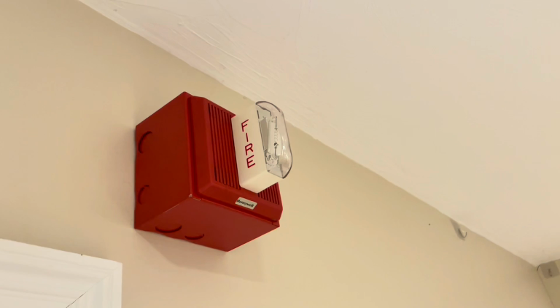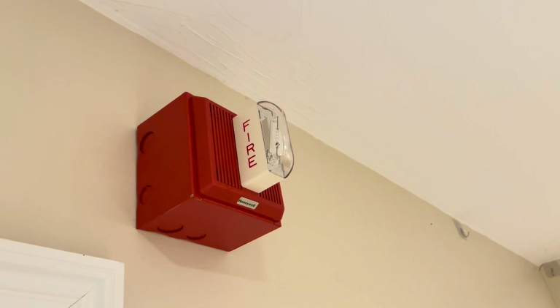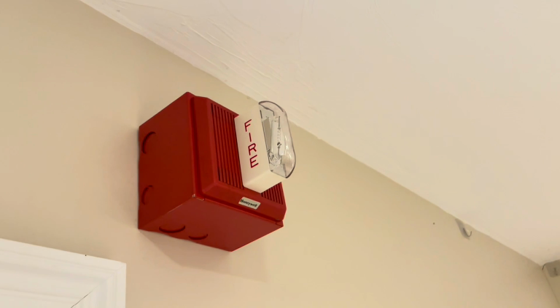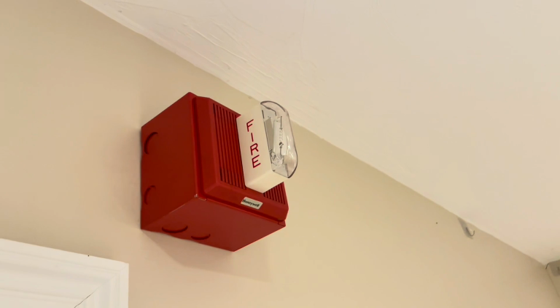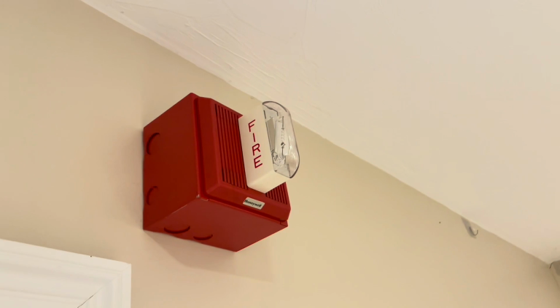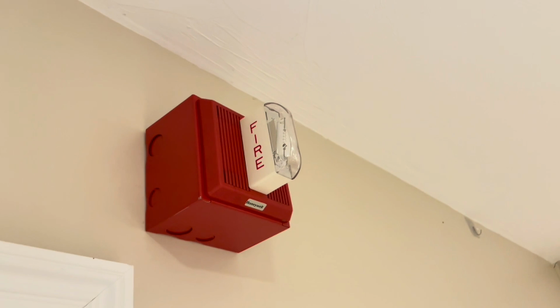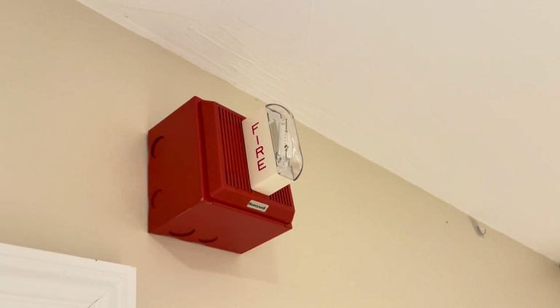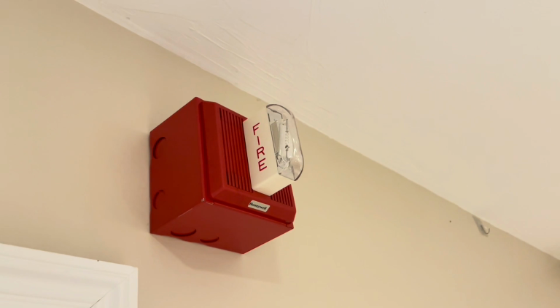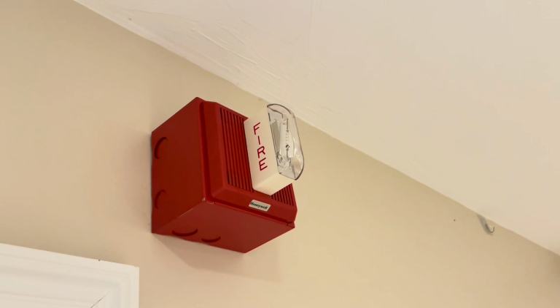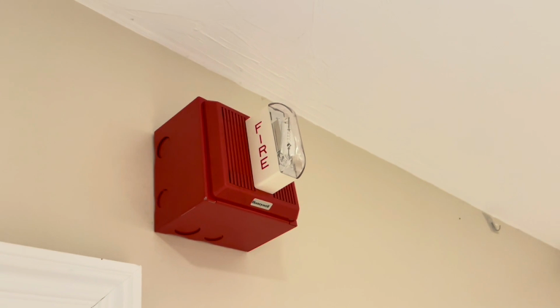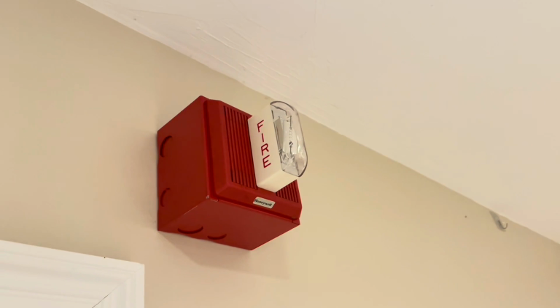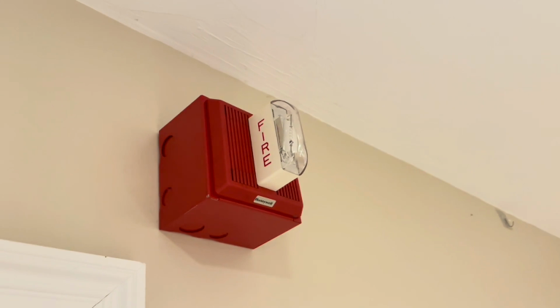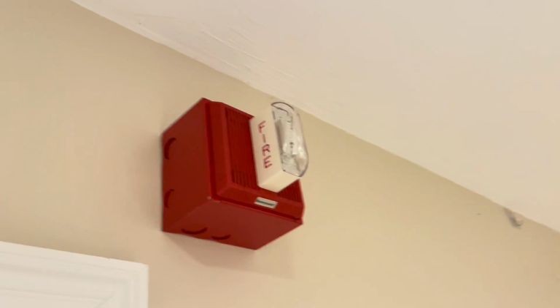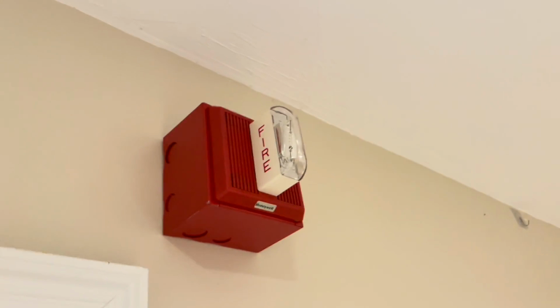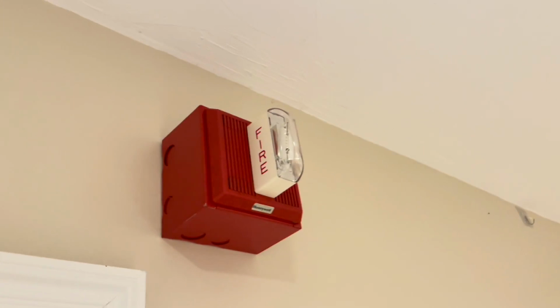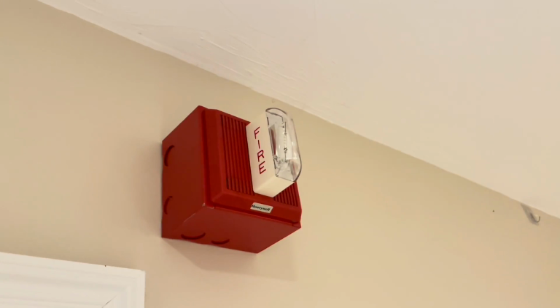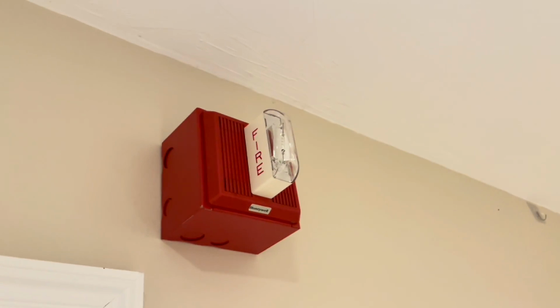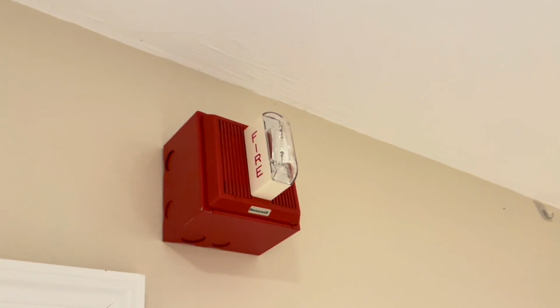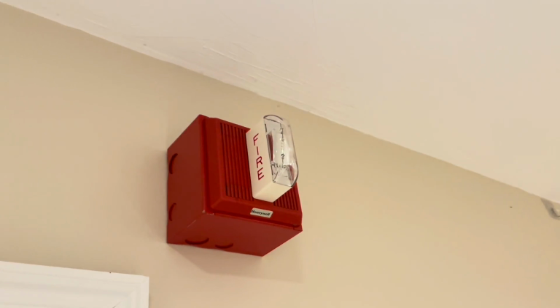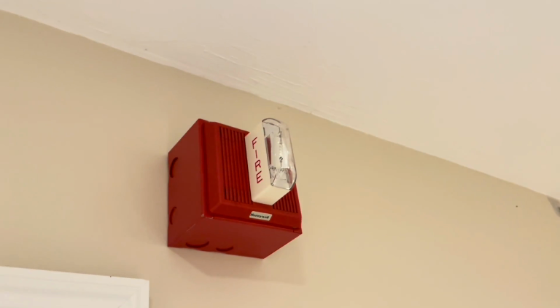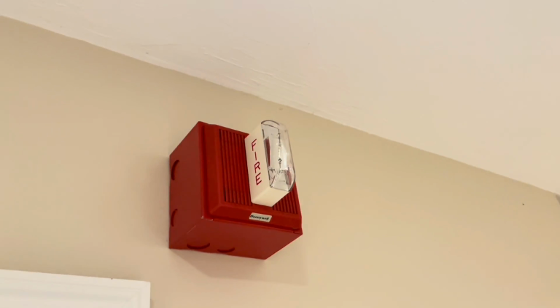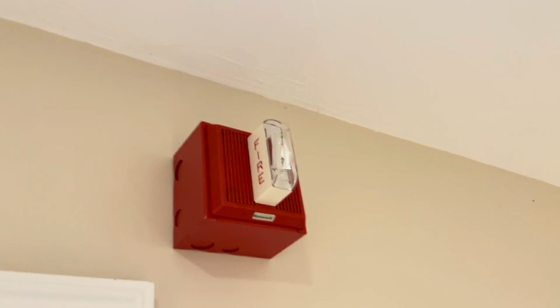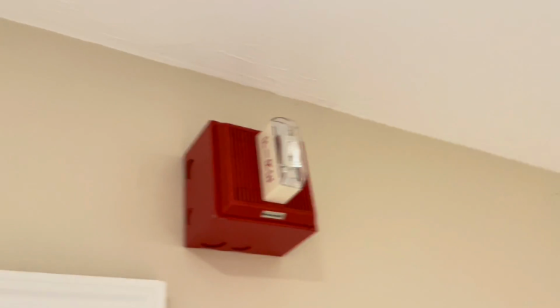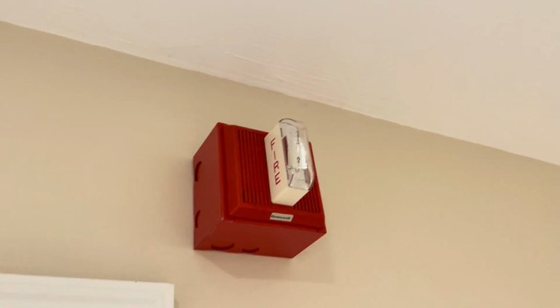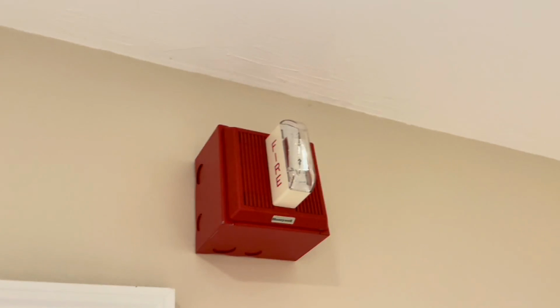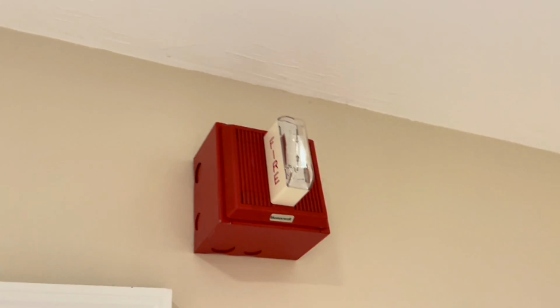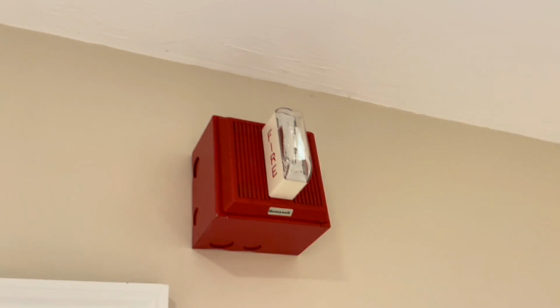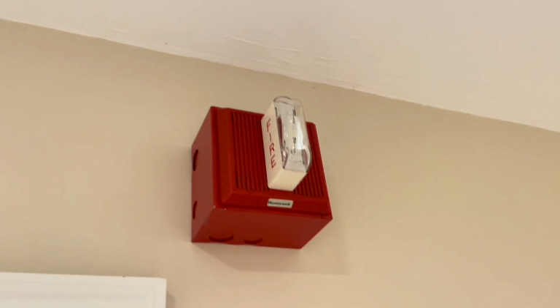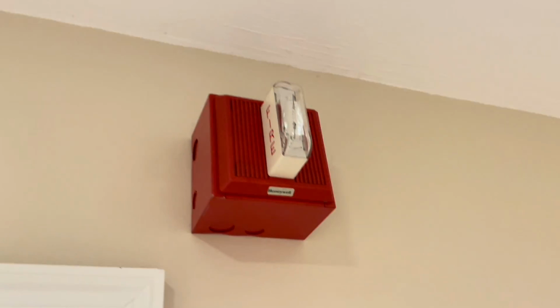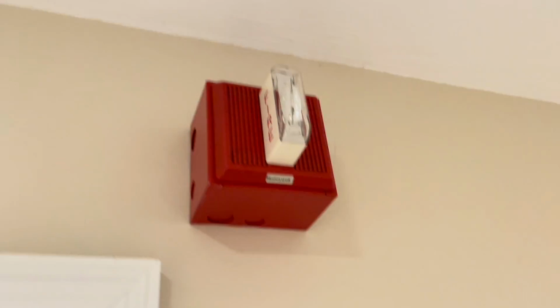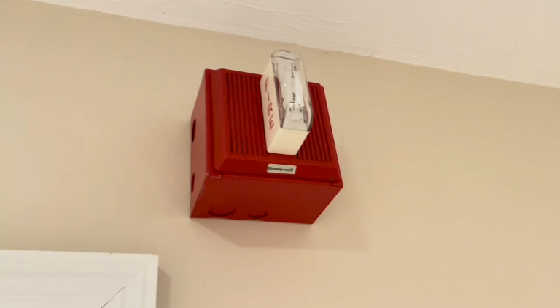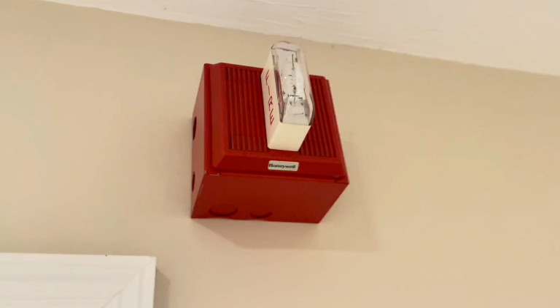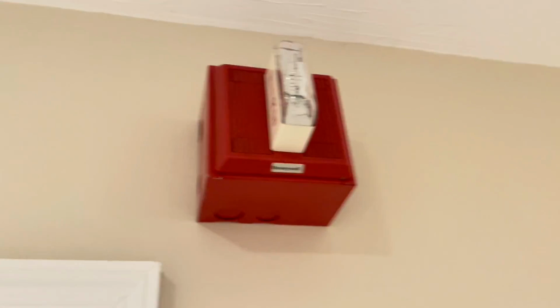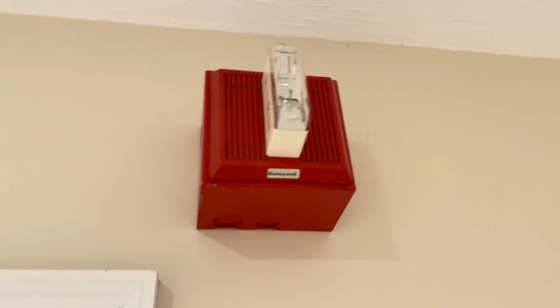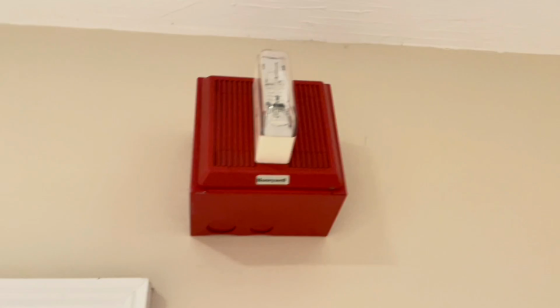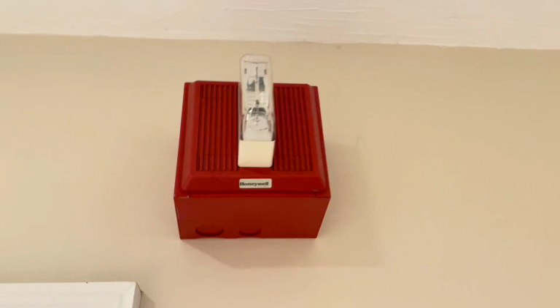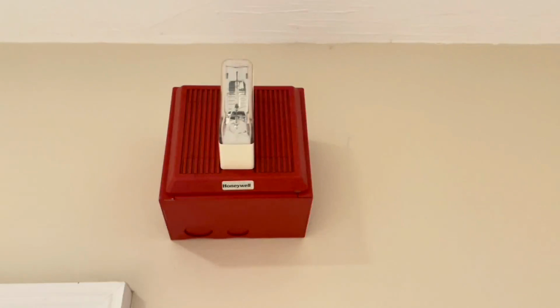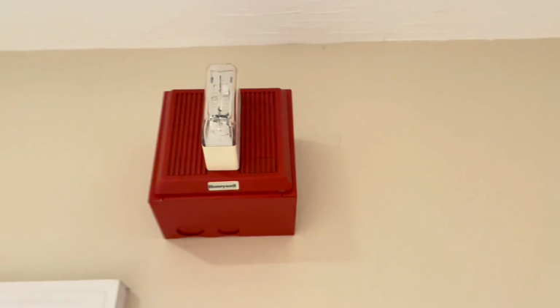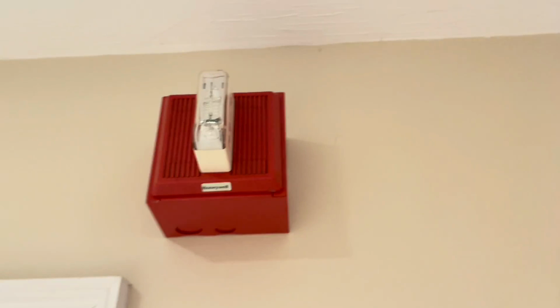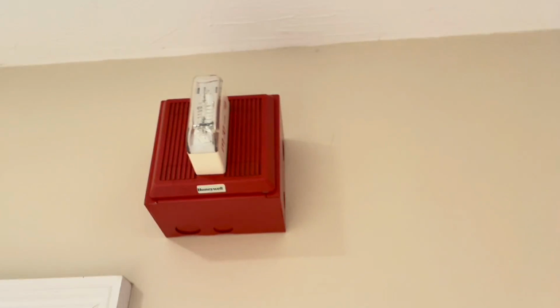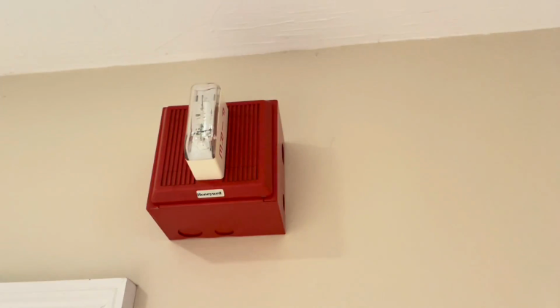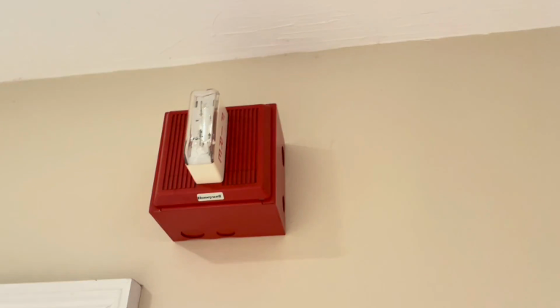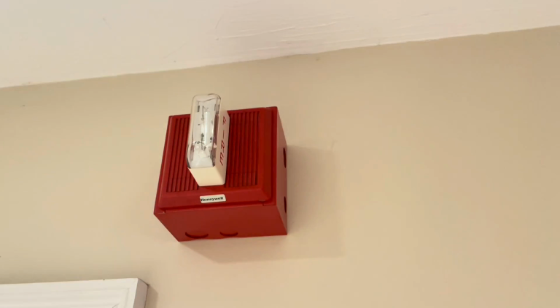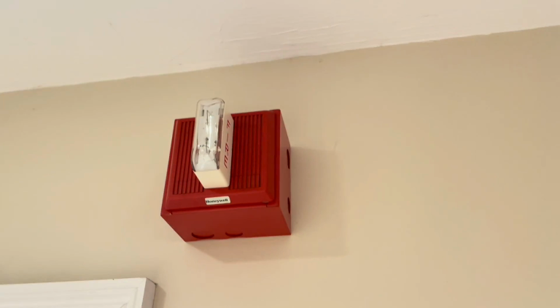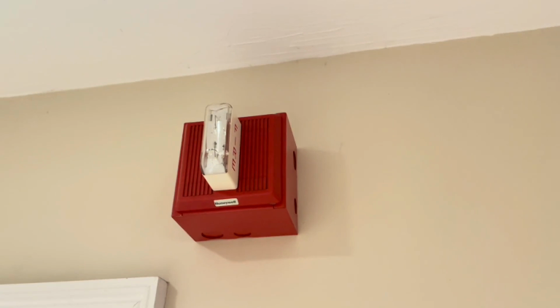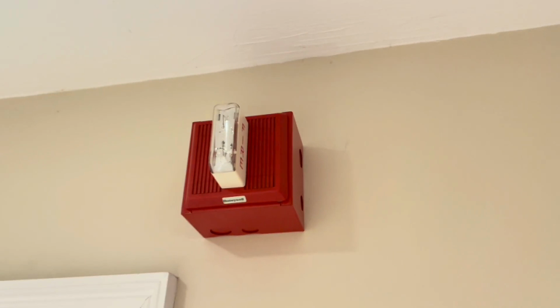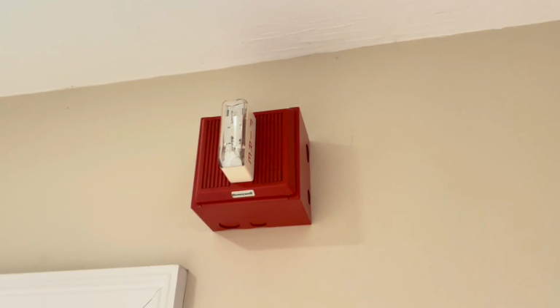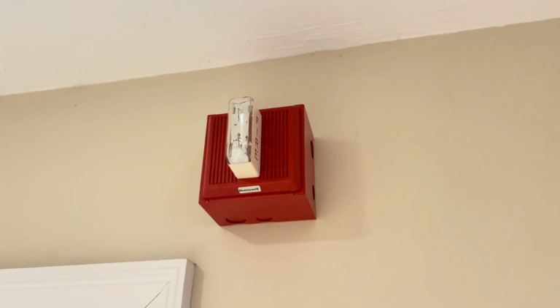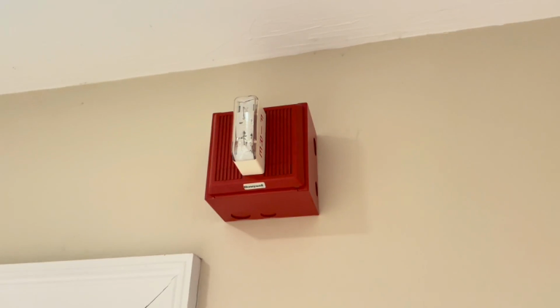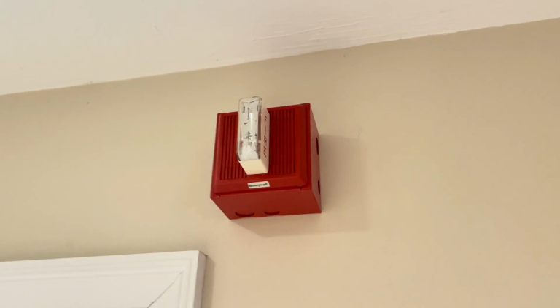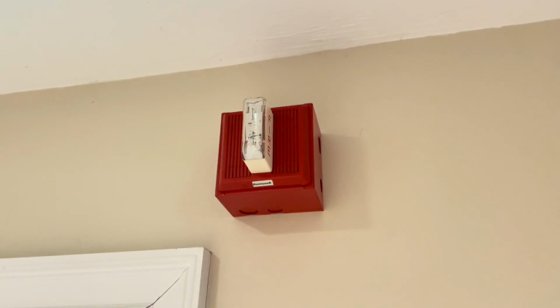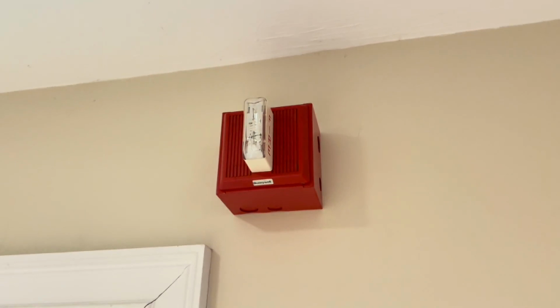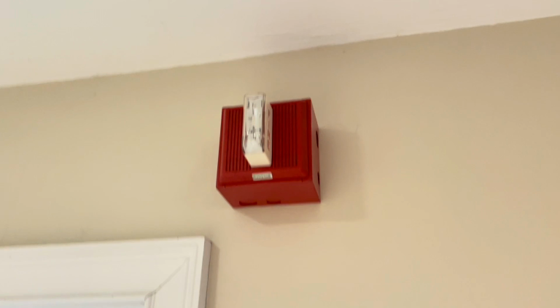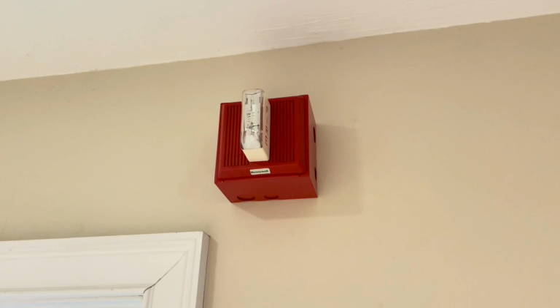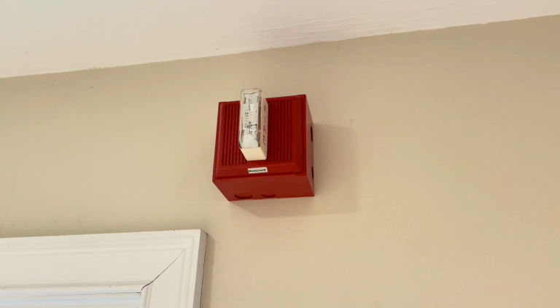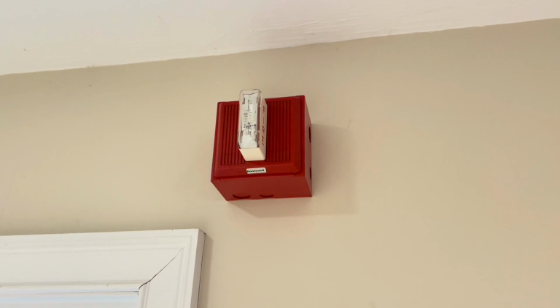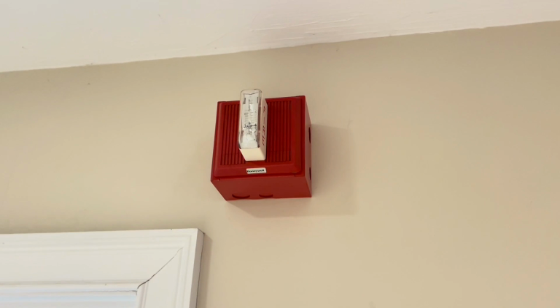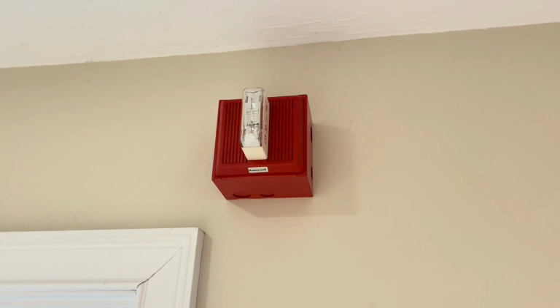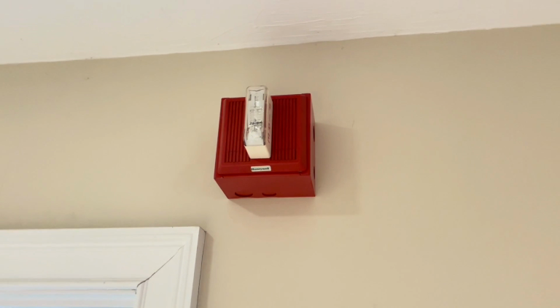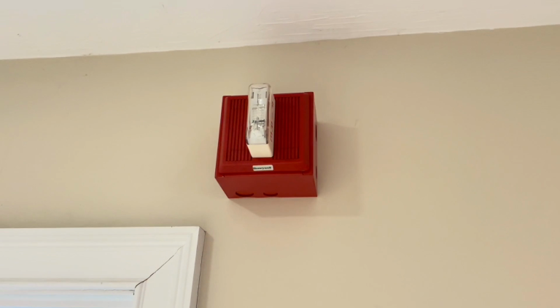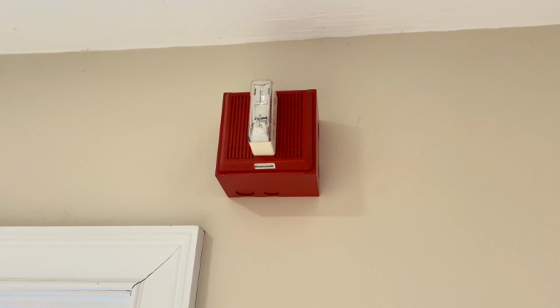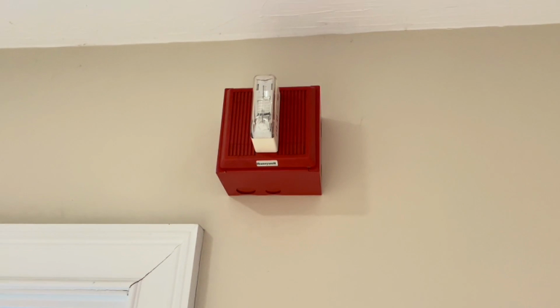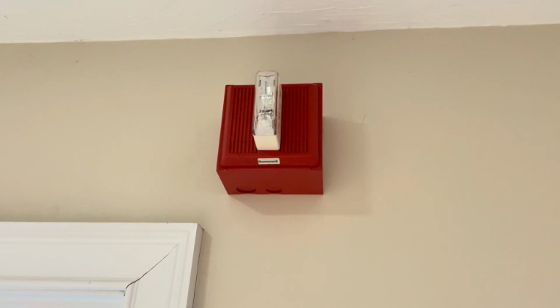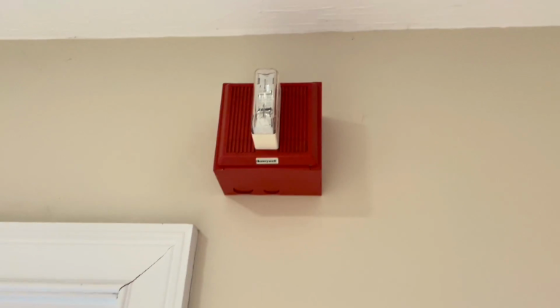Hello YouTube, welcome back to another video. In today's video I'll be doing the May fire alarm system test, so let's go ahead and get started.